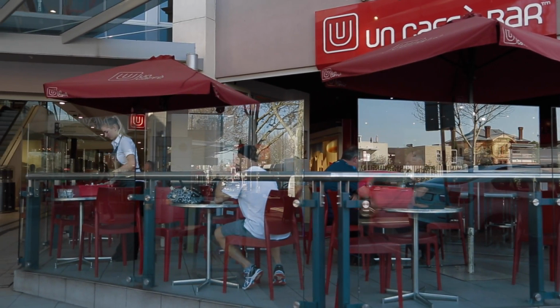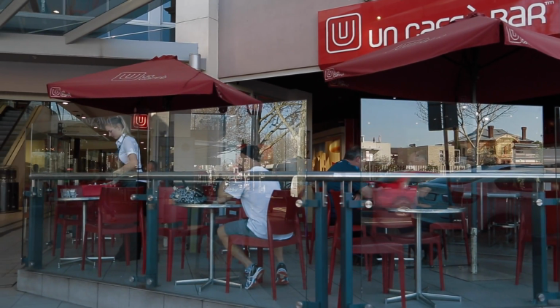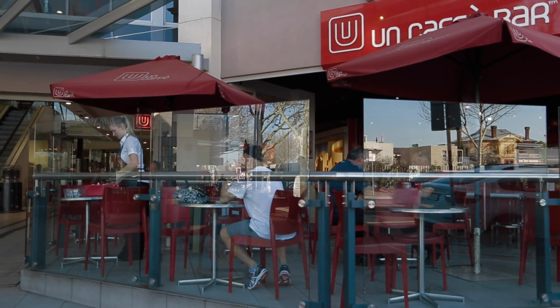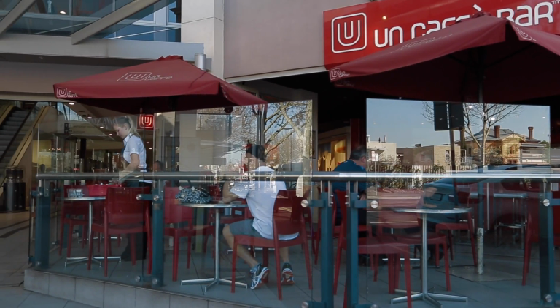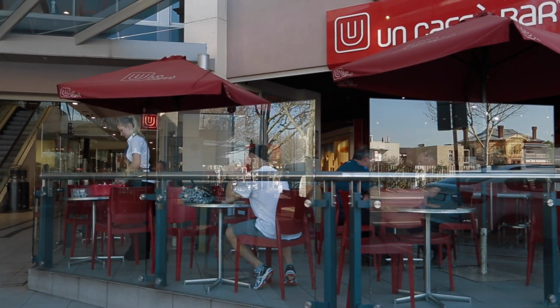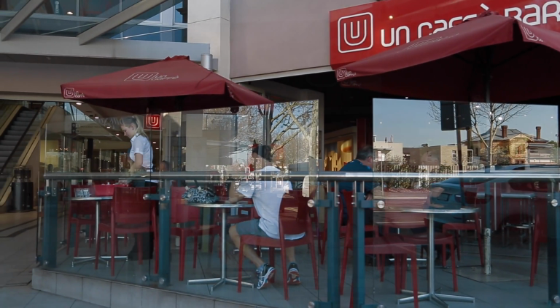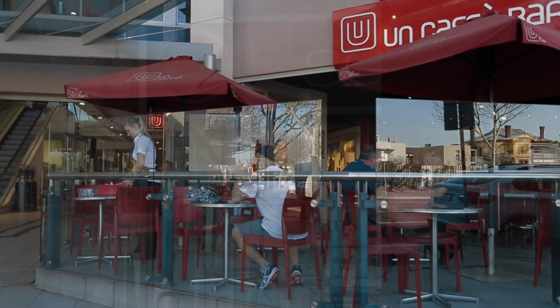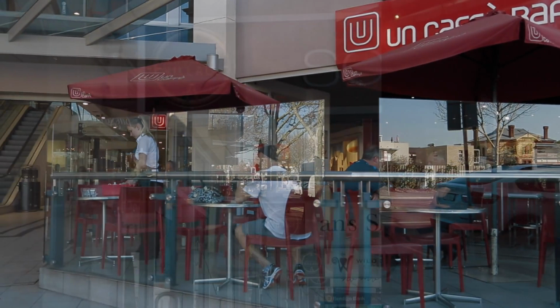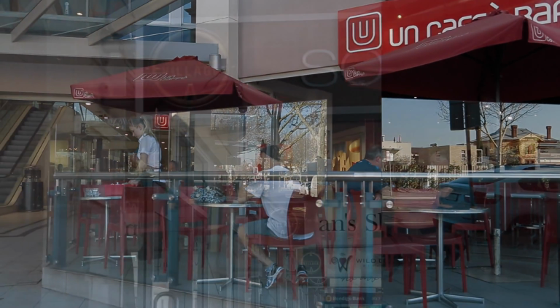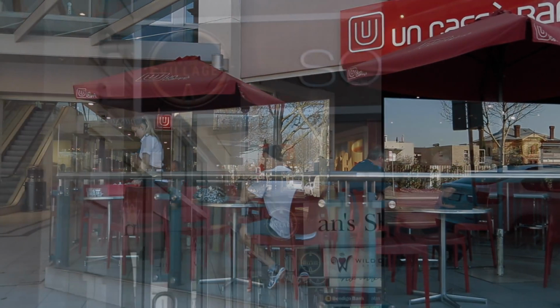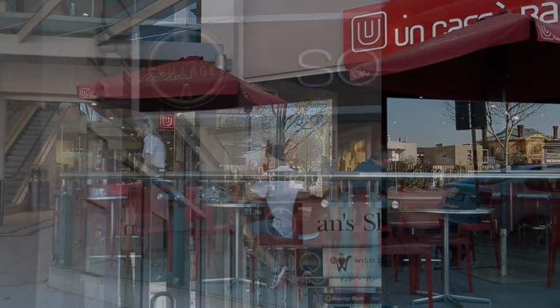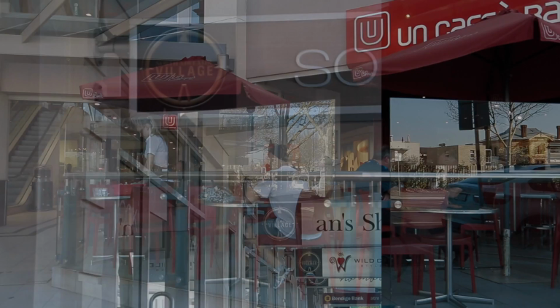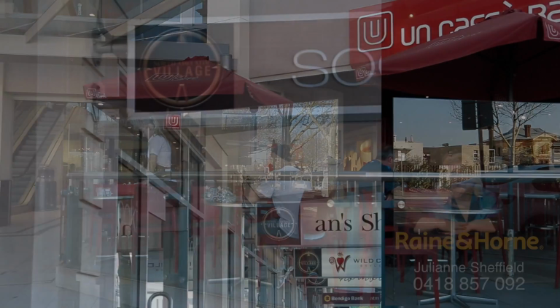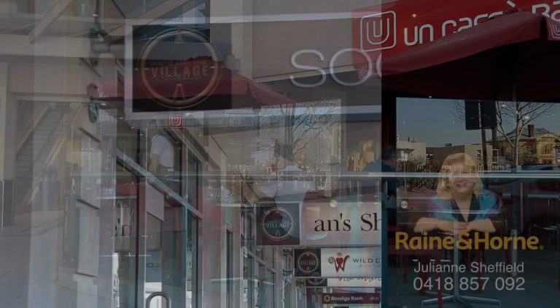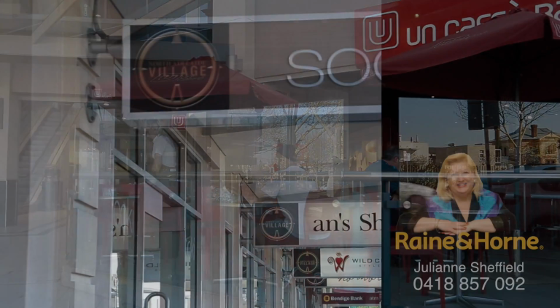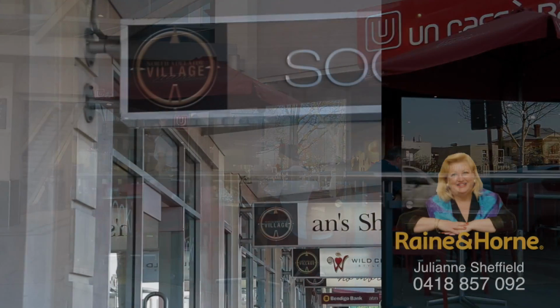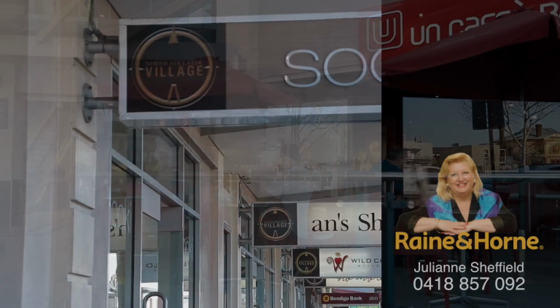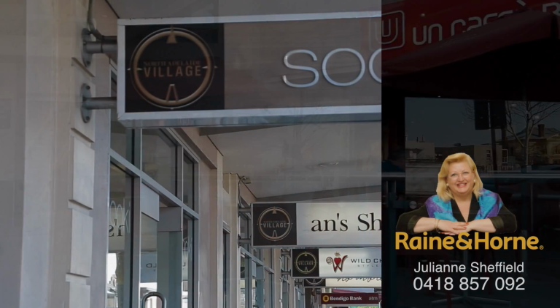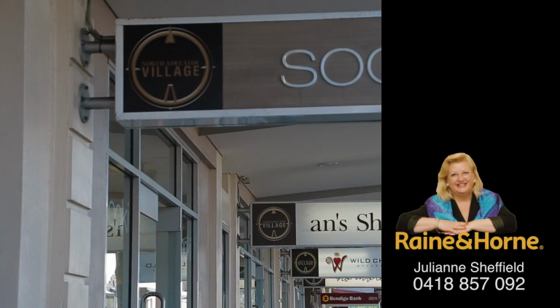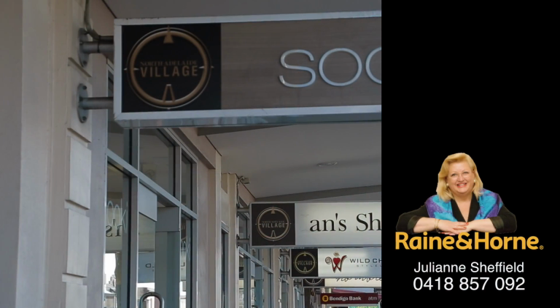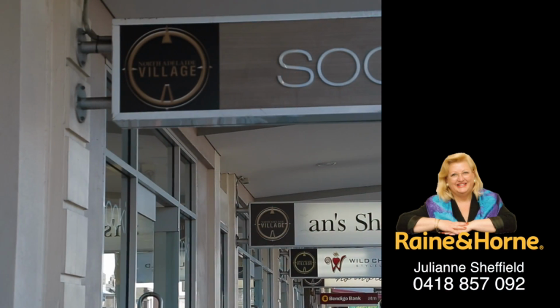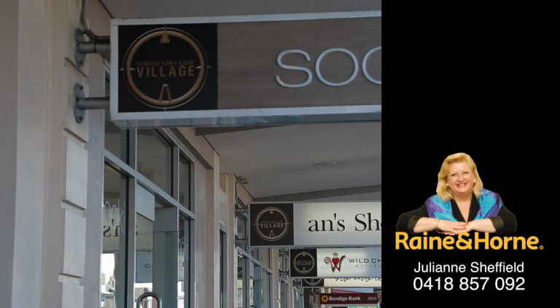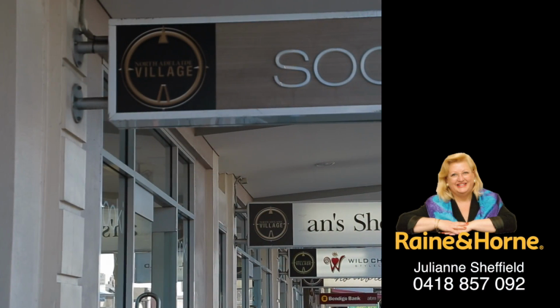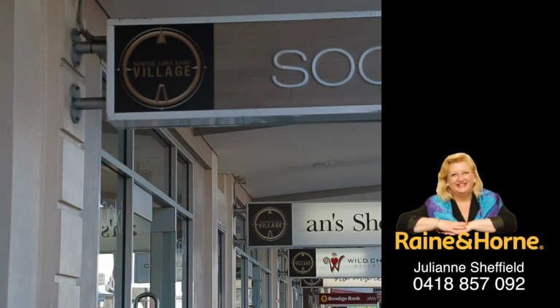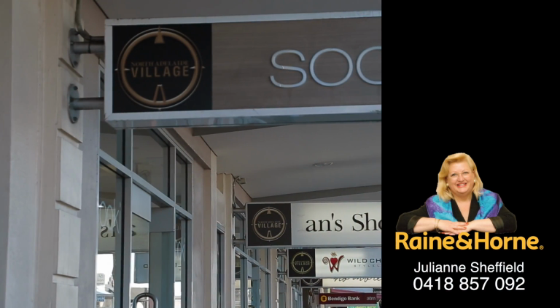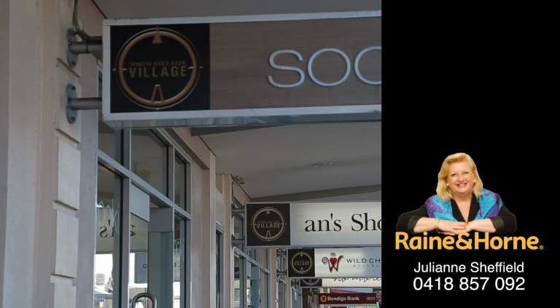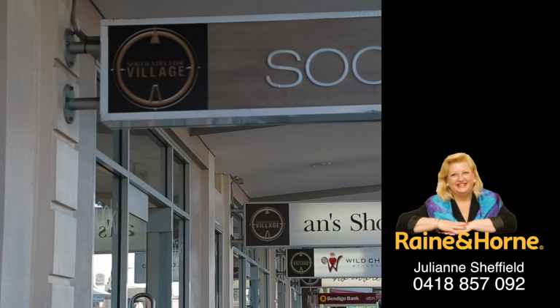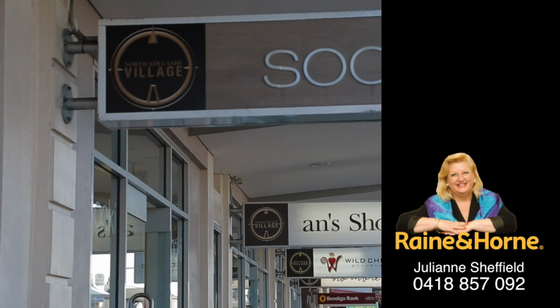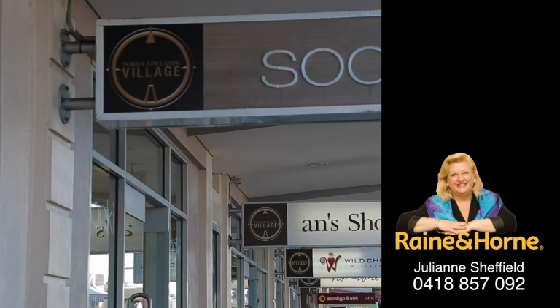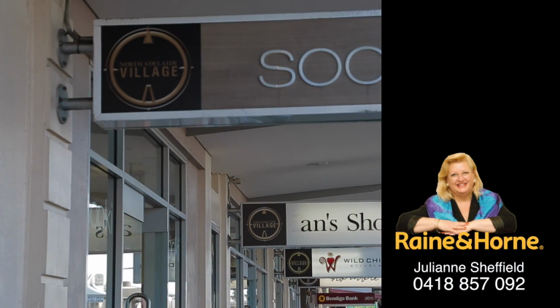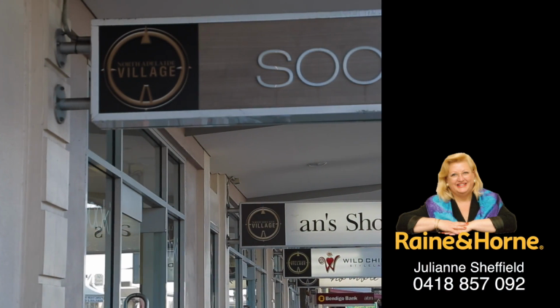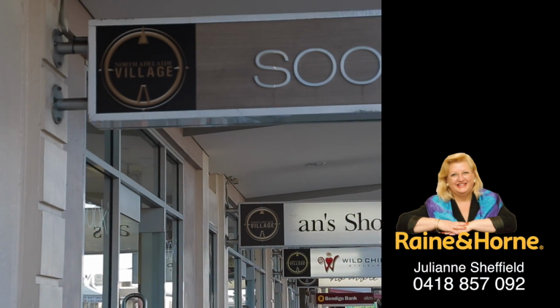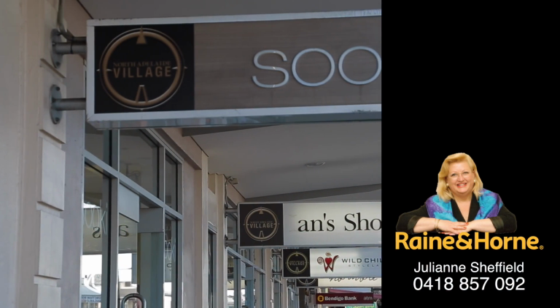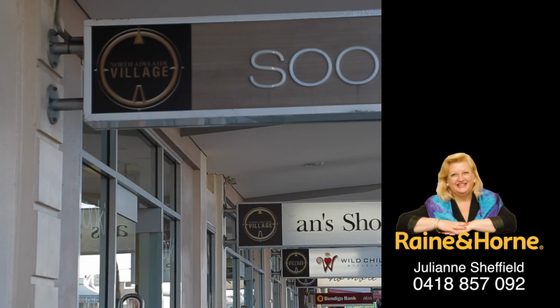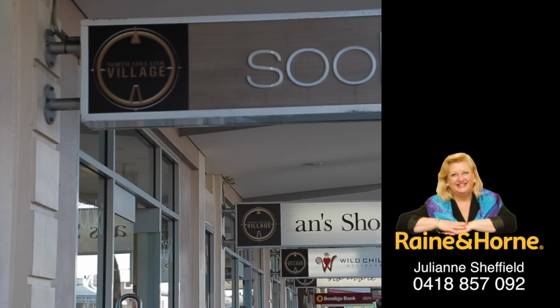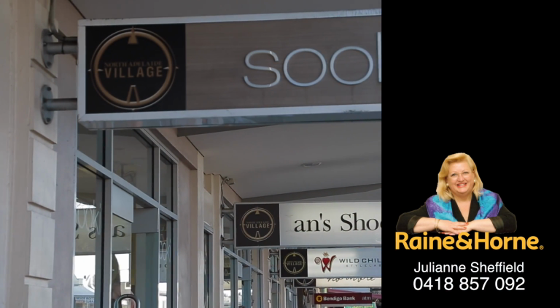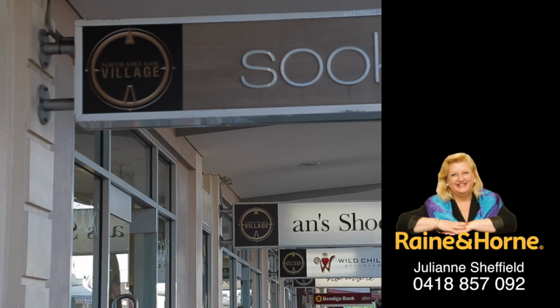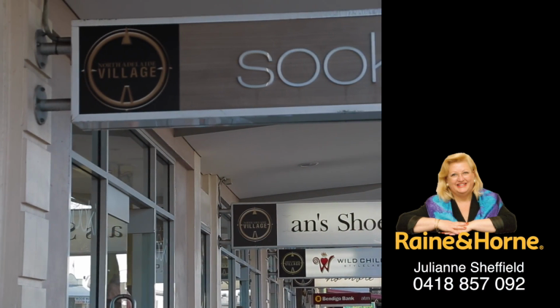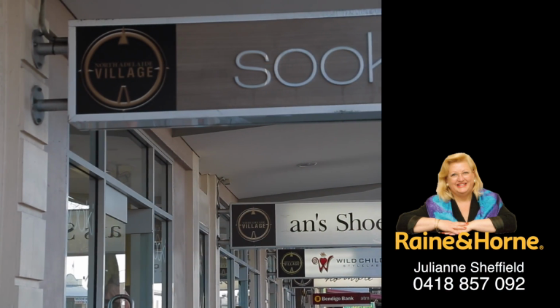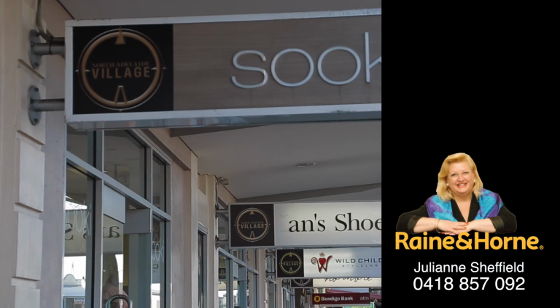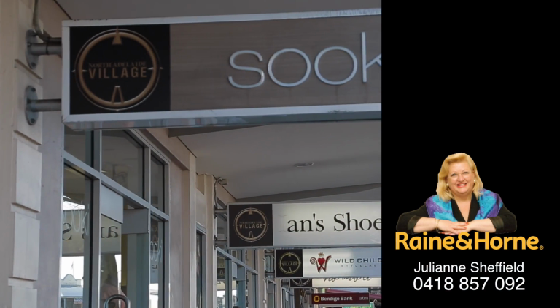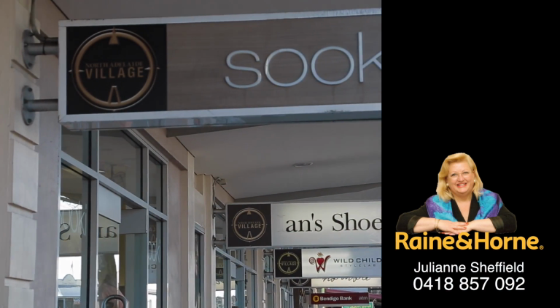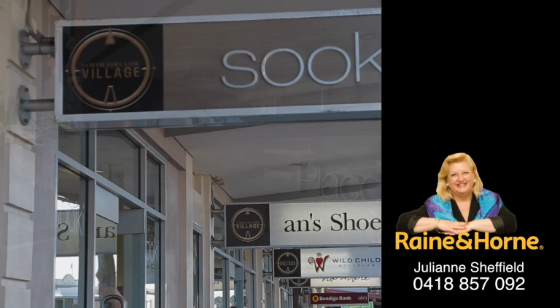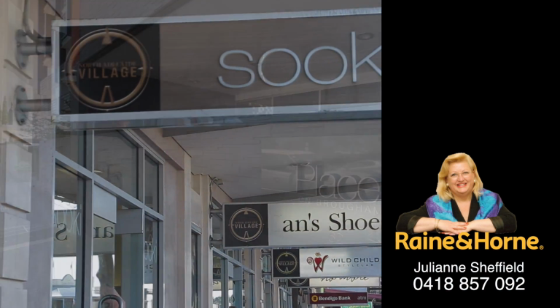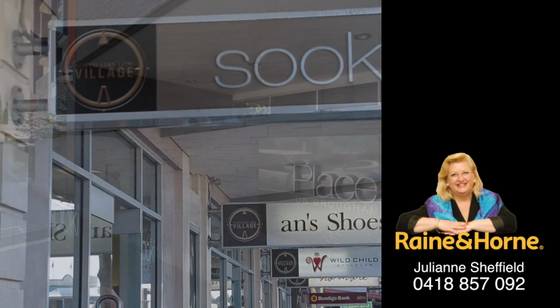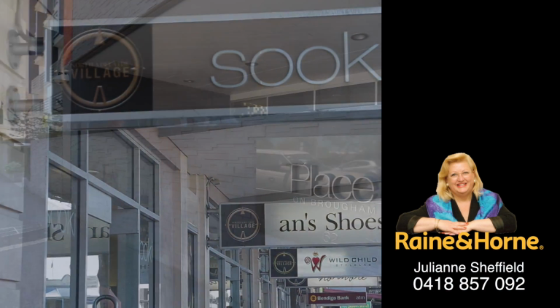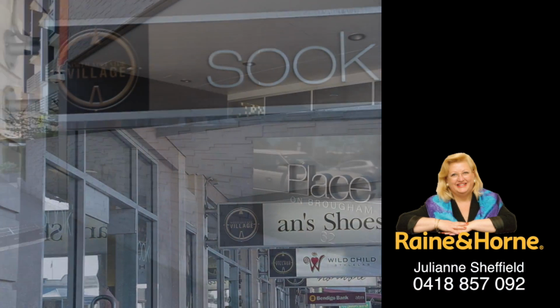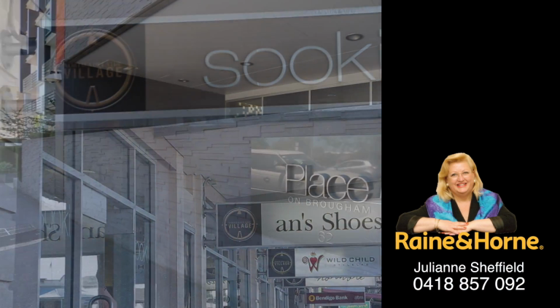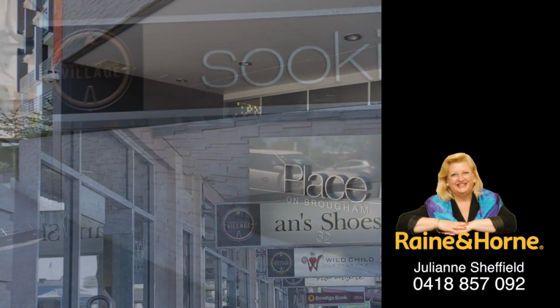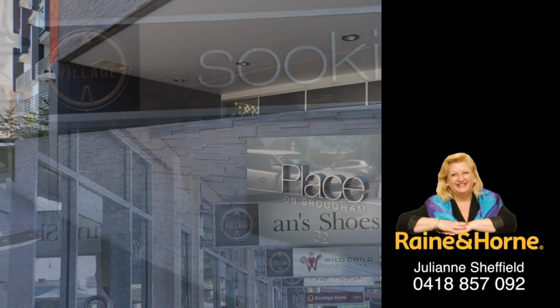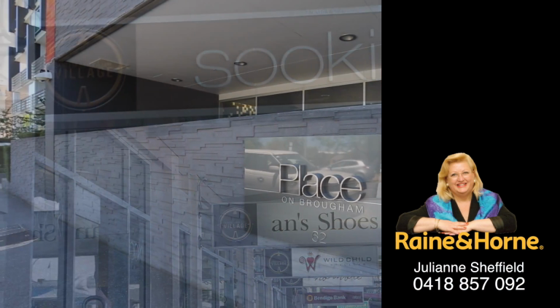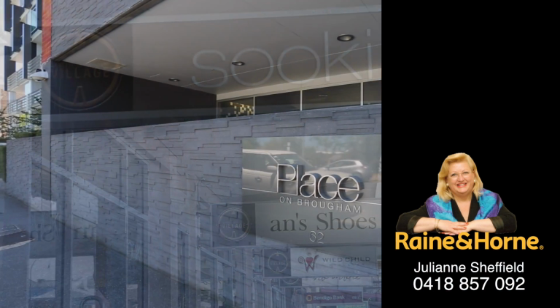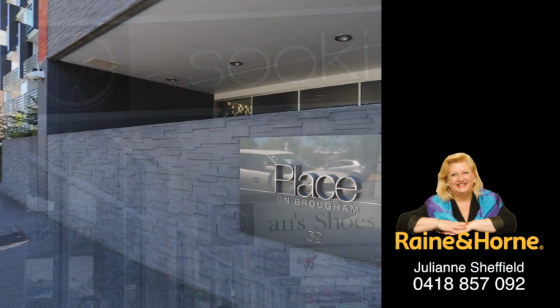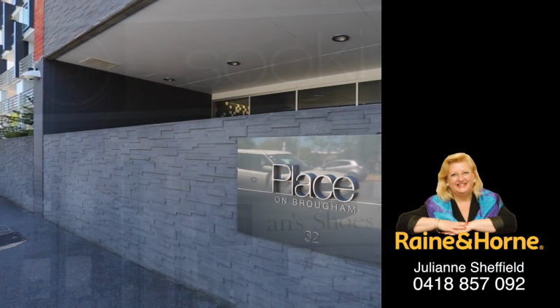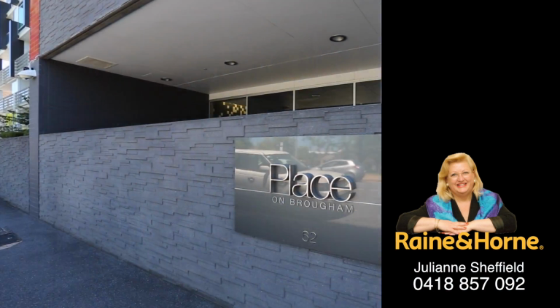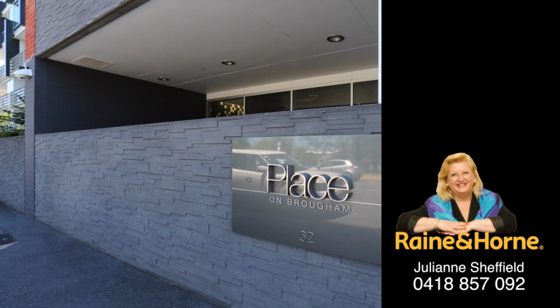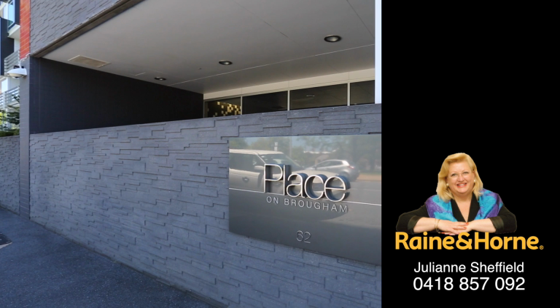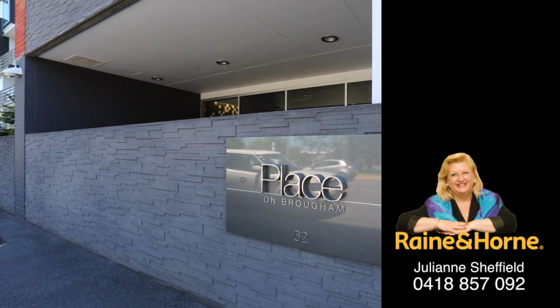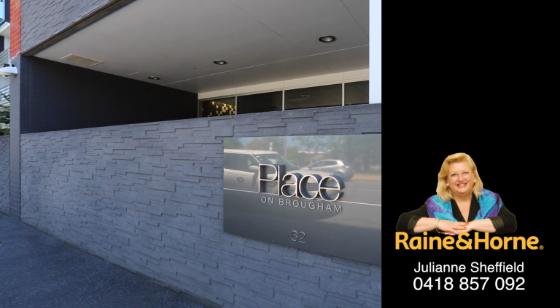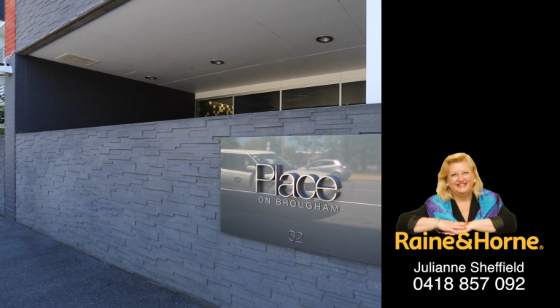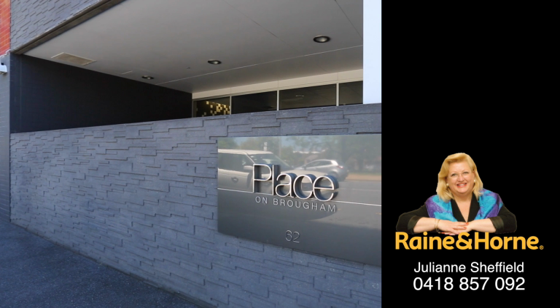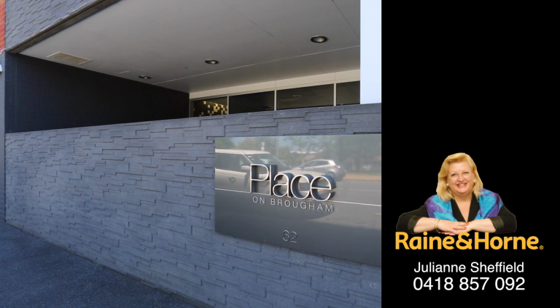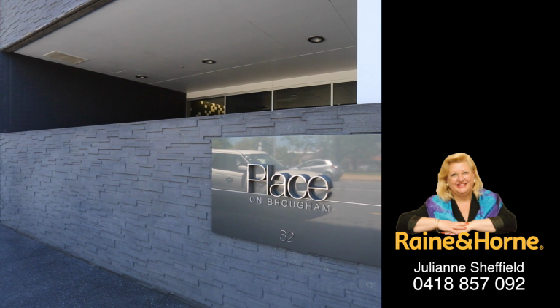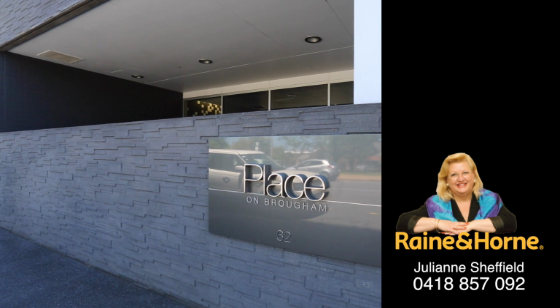For more details, please call Julianne Sheffield, Raine and Horne Fullarton, 0418 857 092.